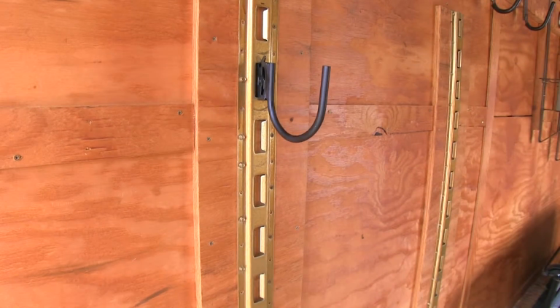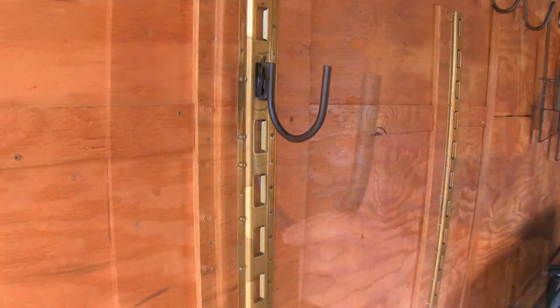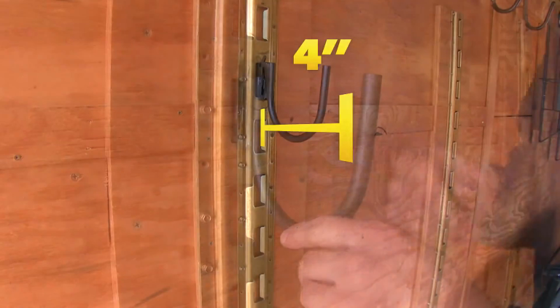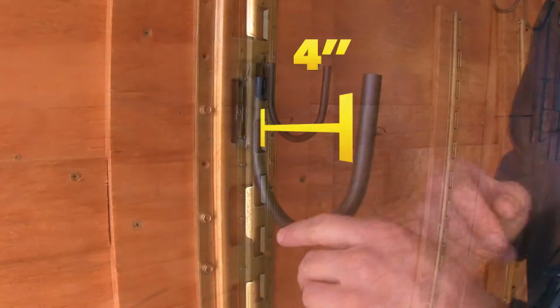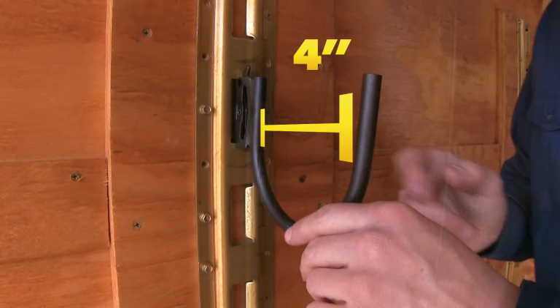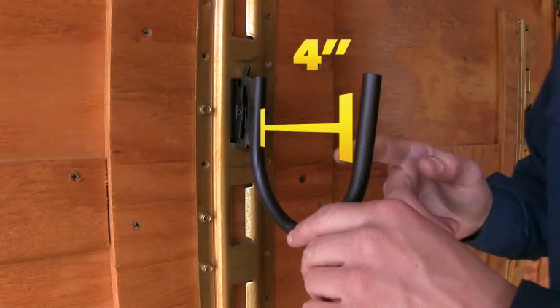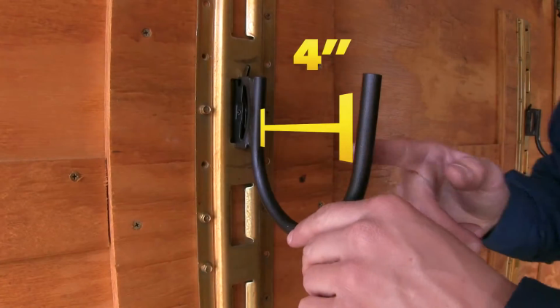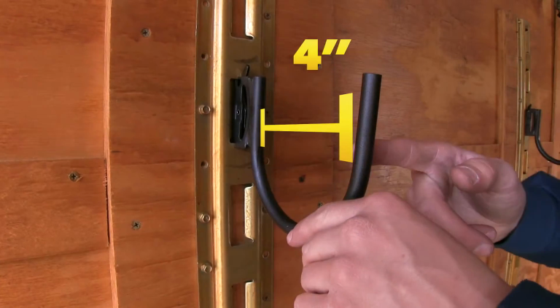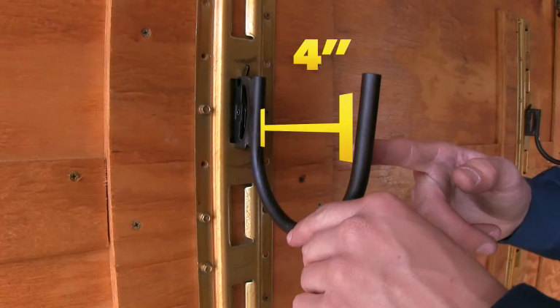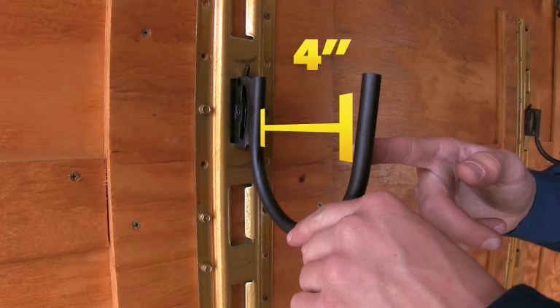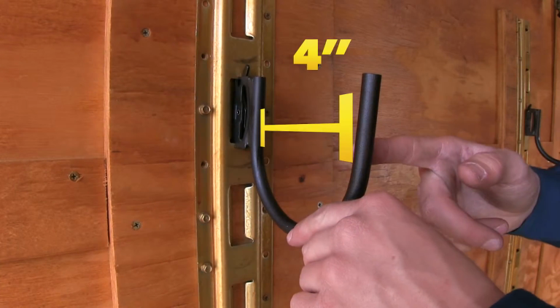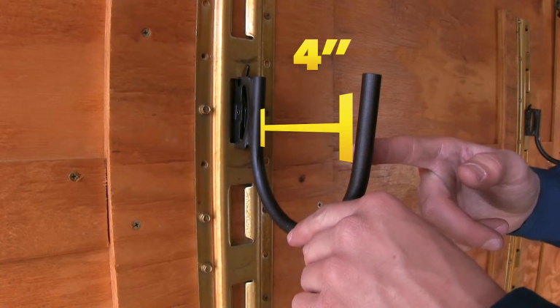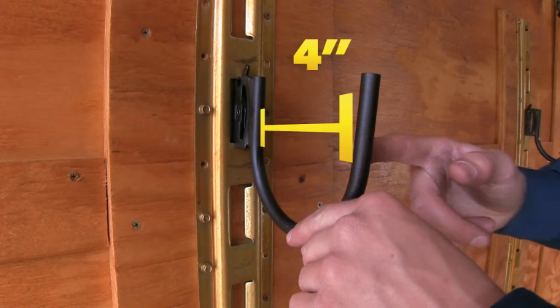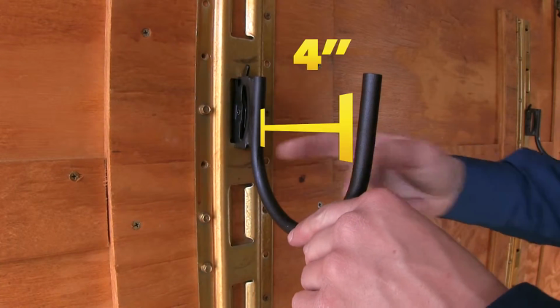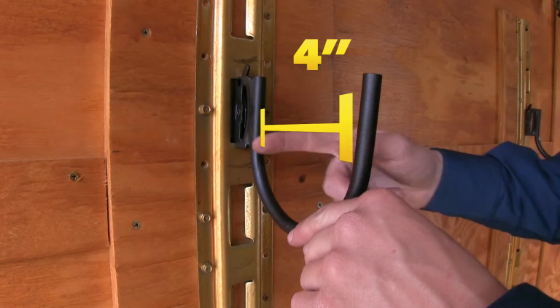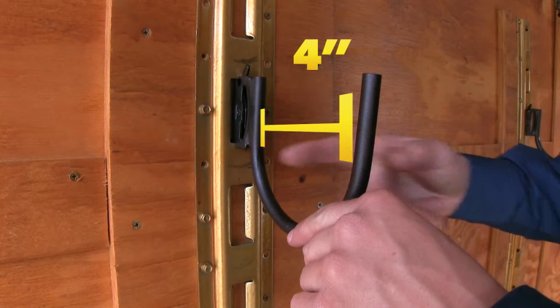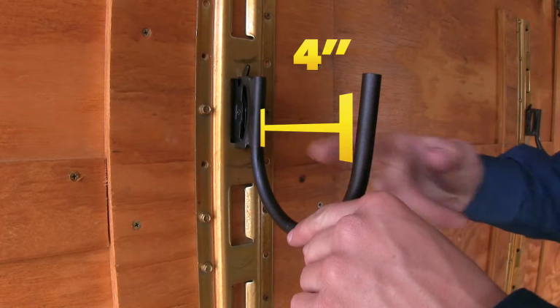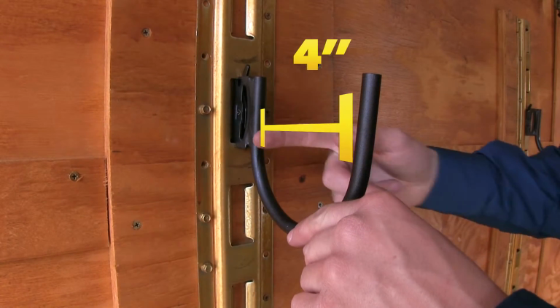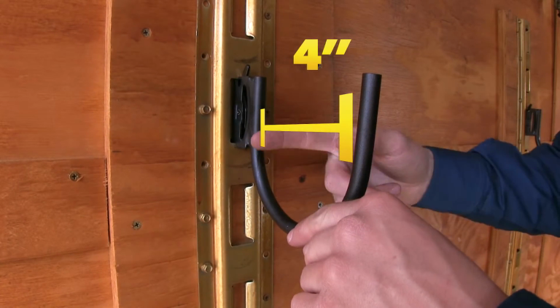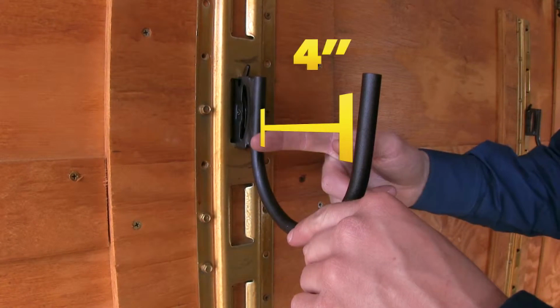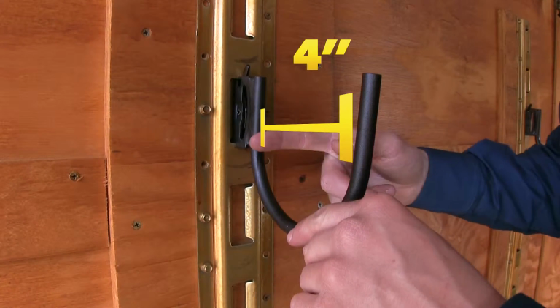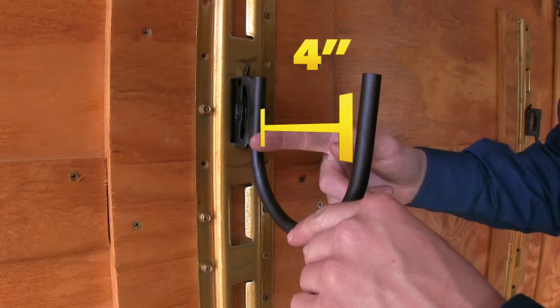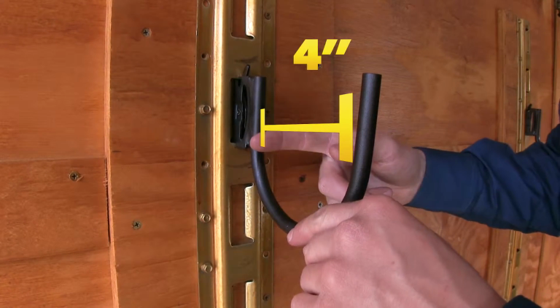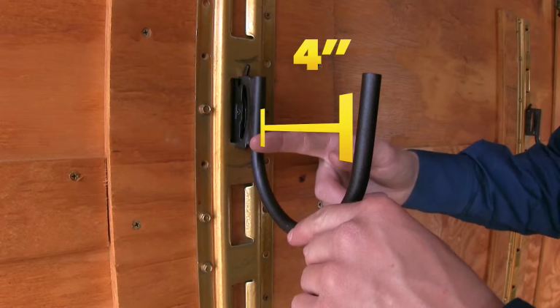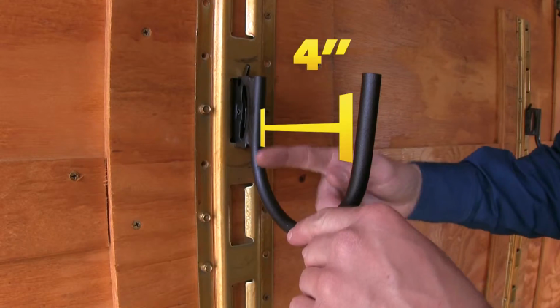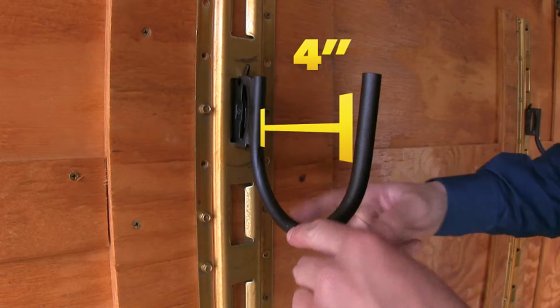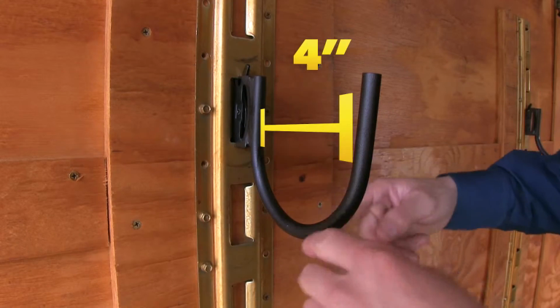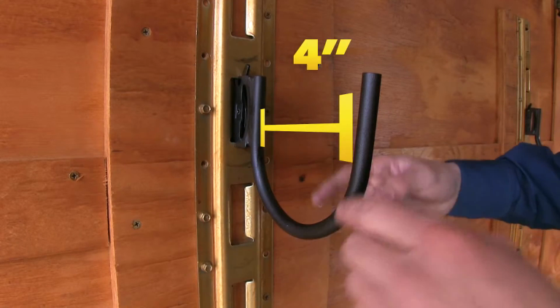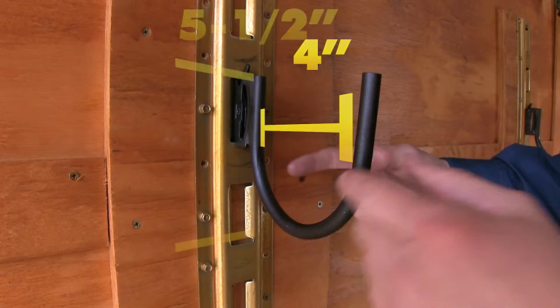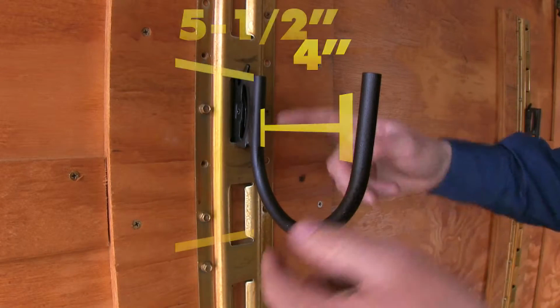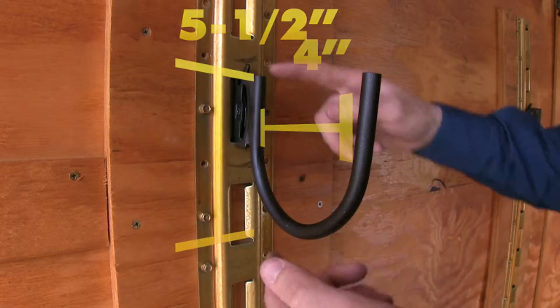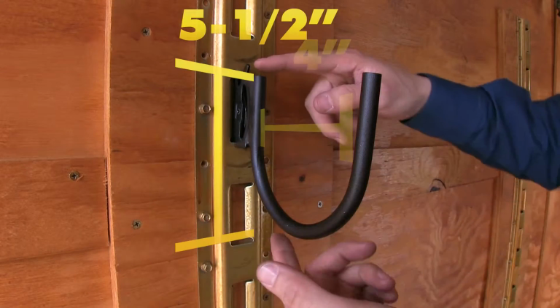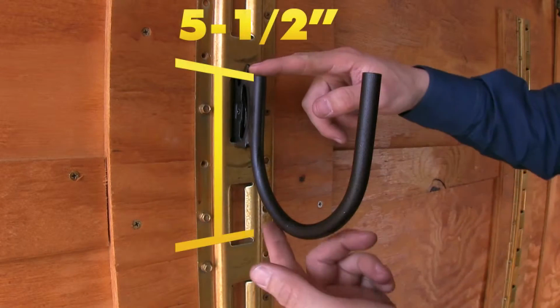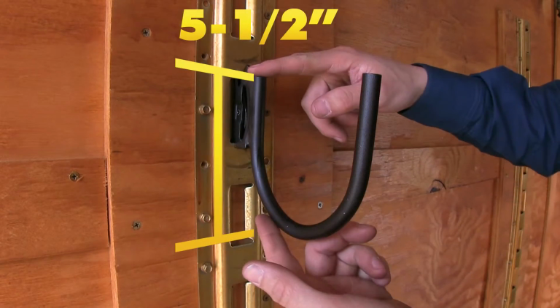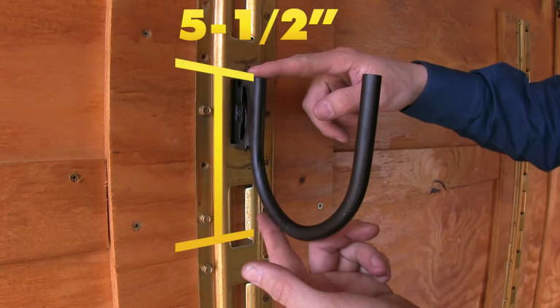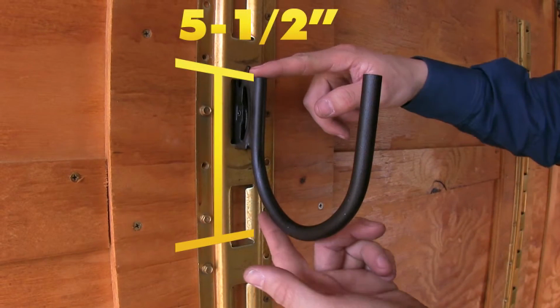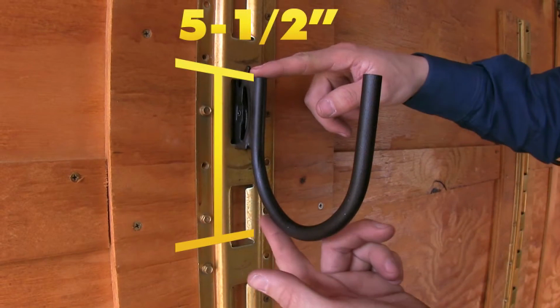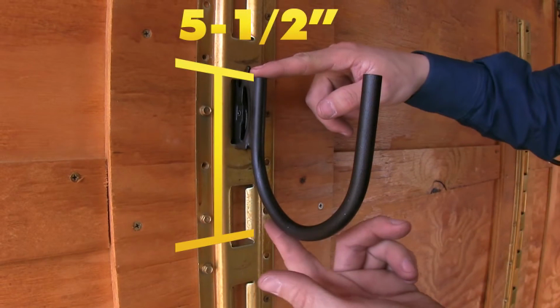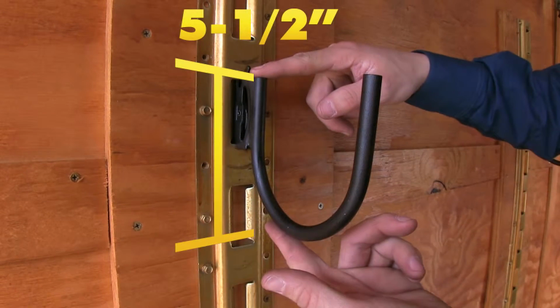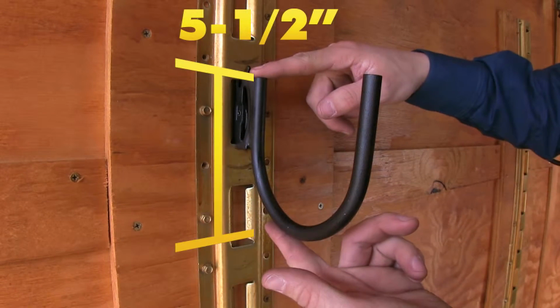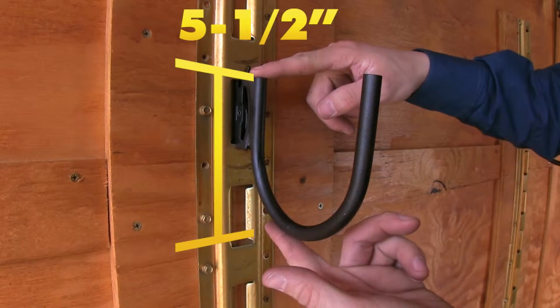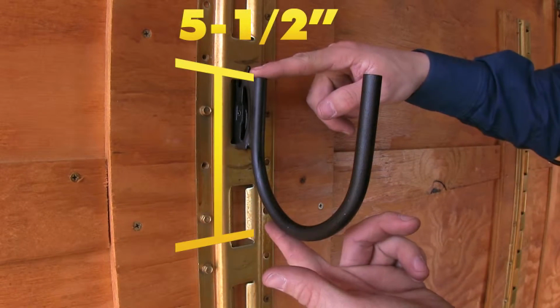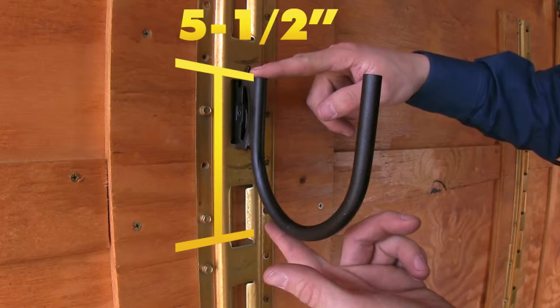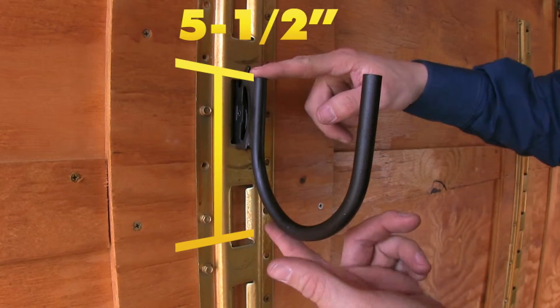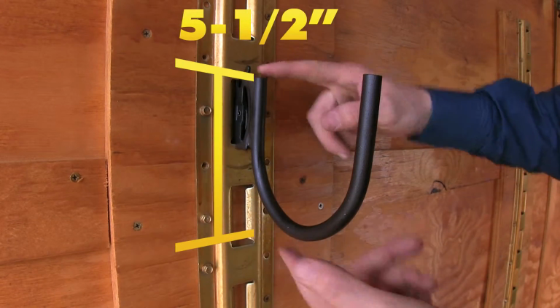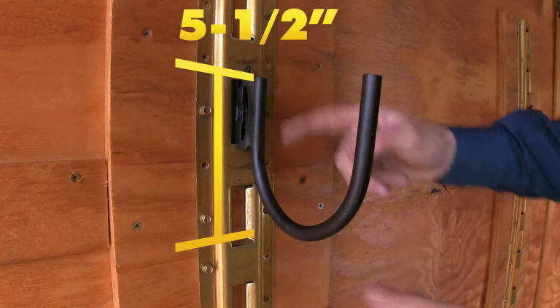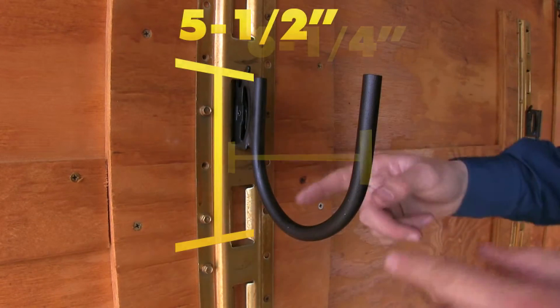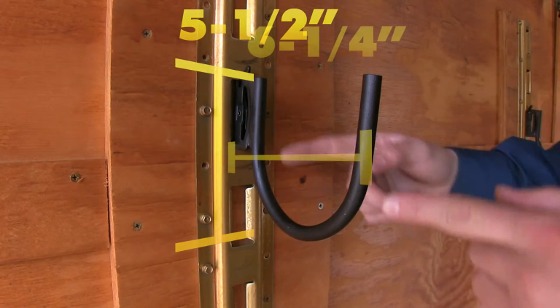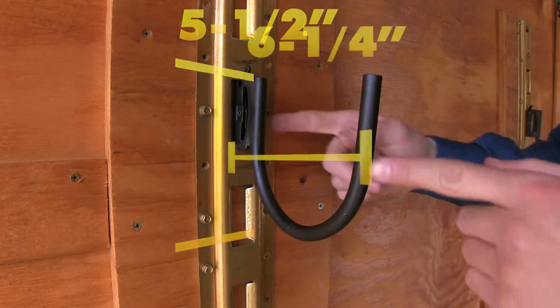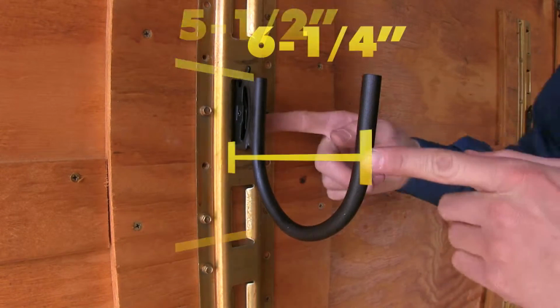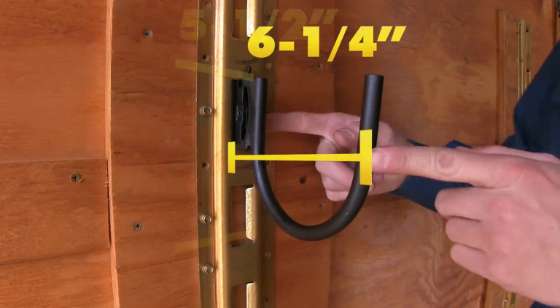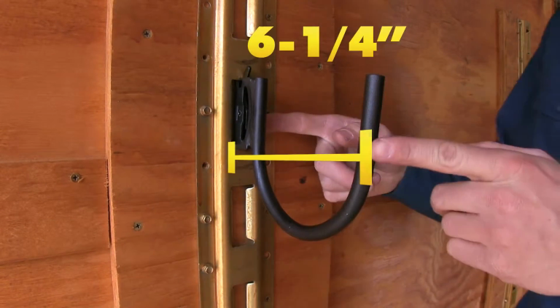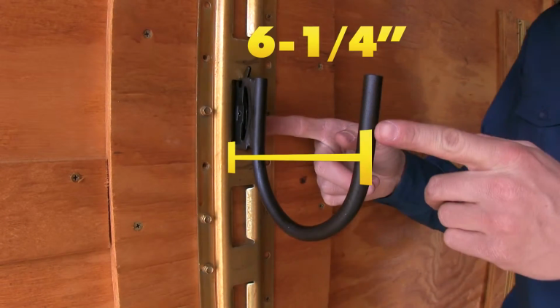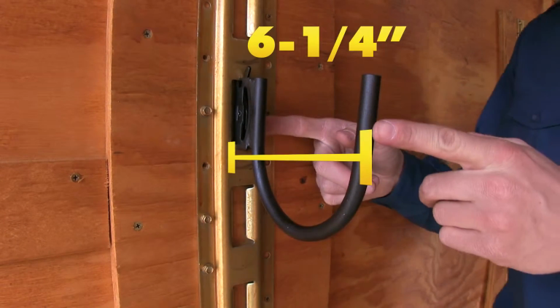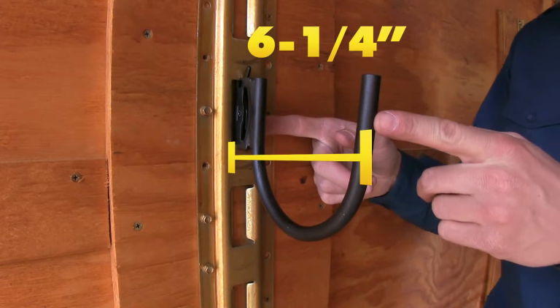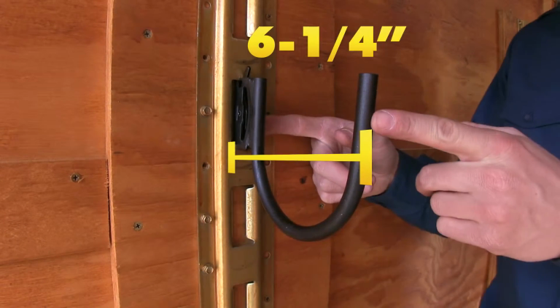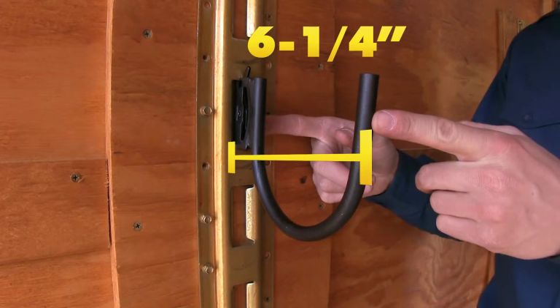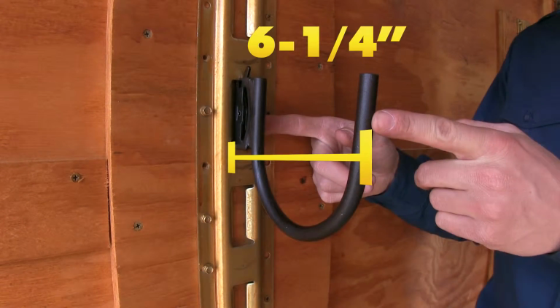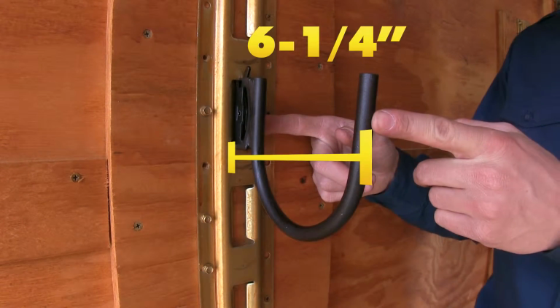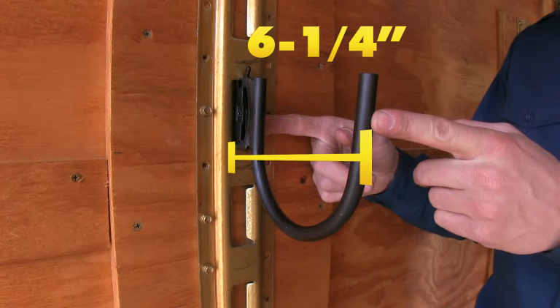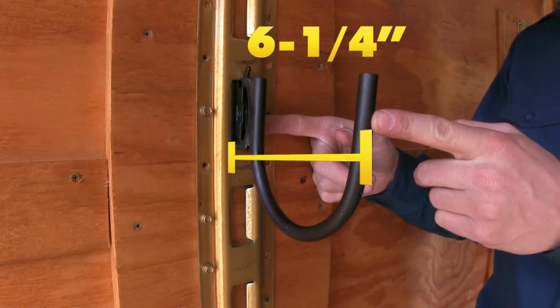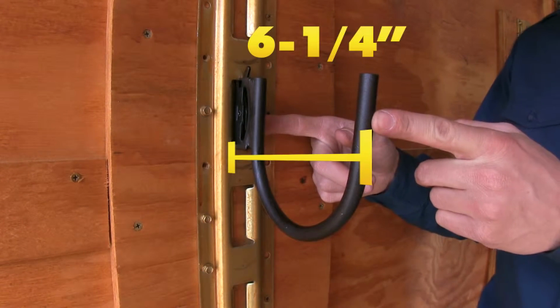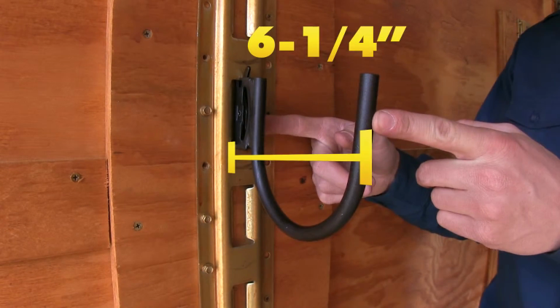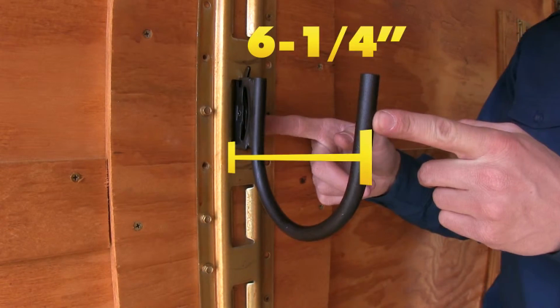The inner diameter of our hook is 4 inches. It's 5½ inches tall by 6¼ inches wide.